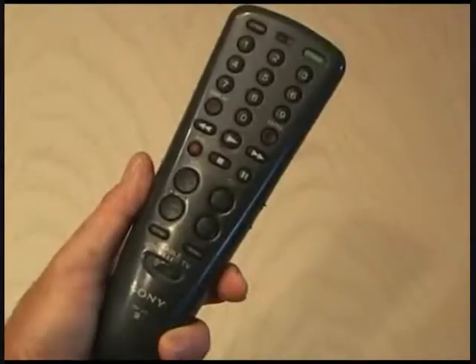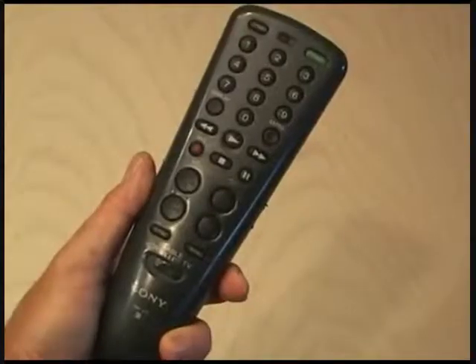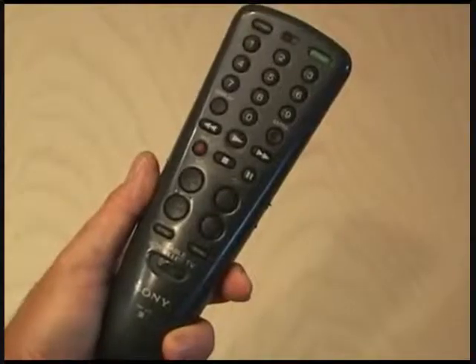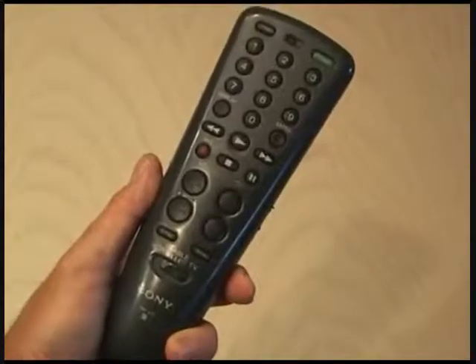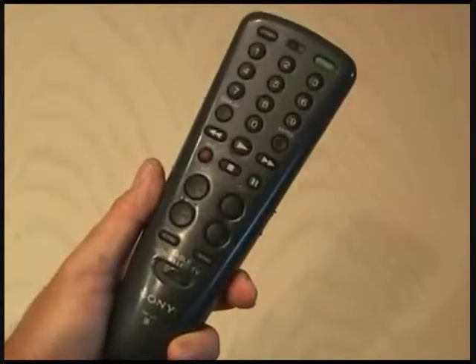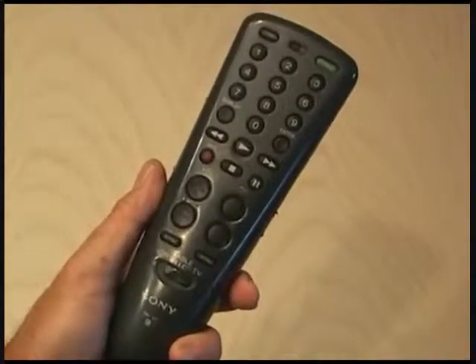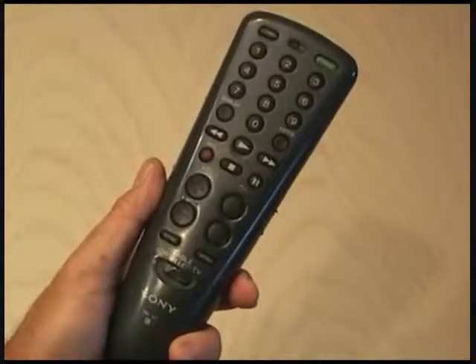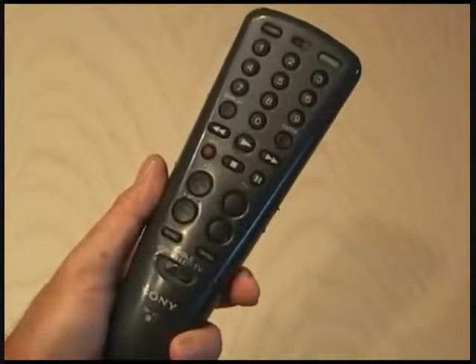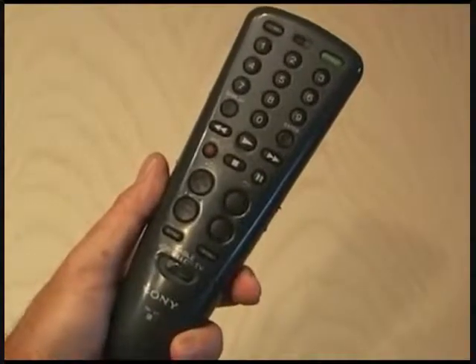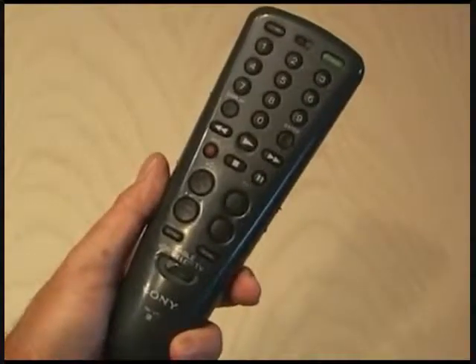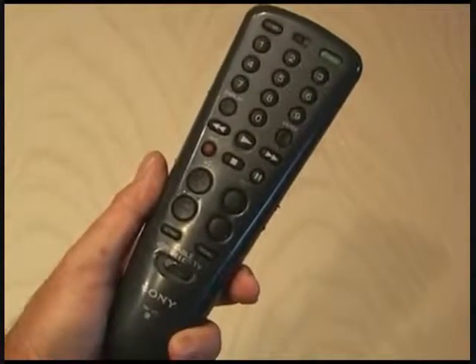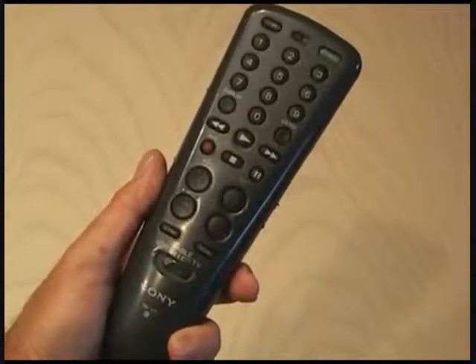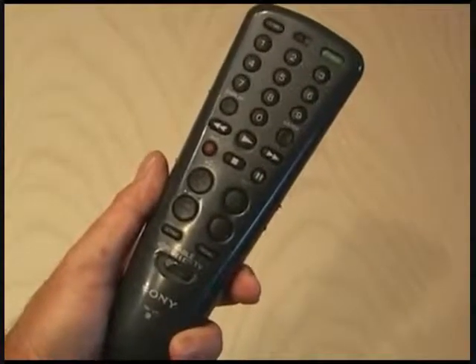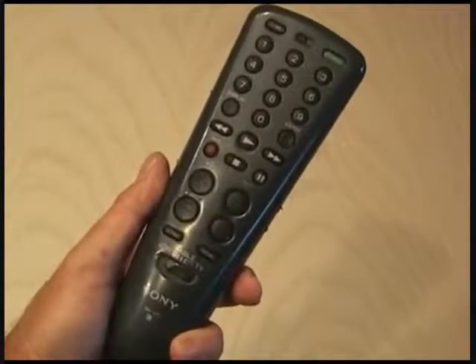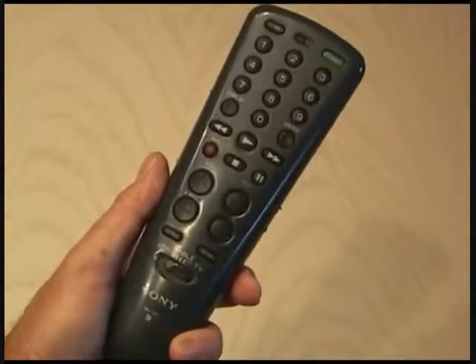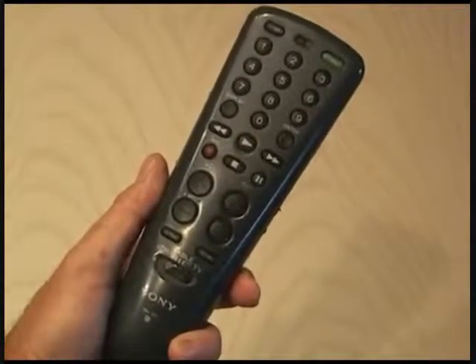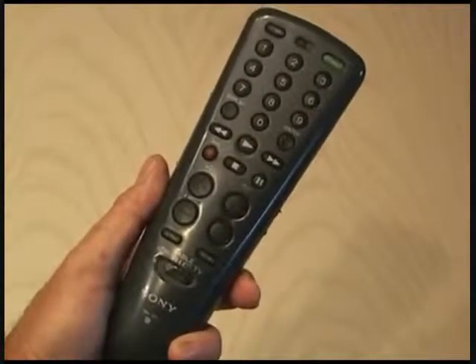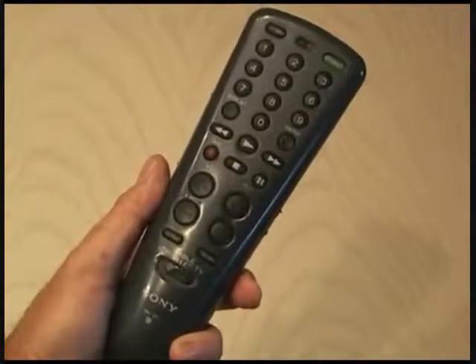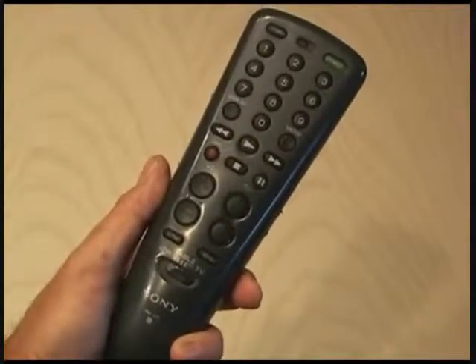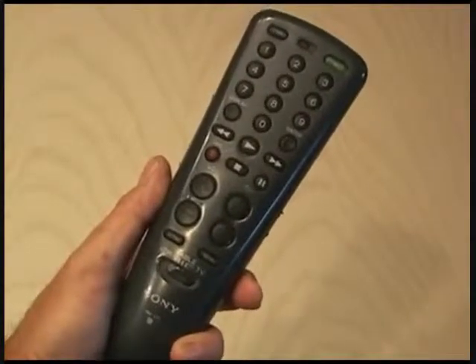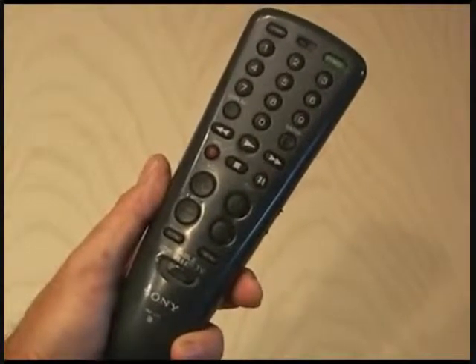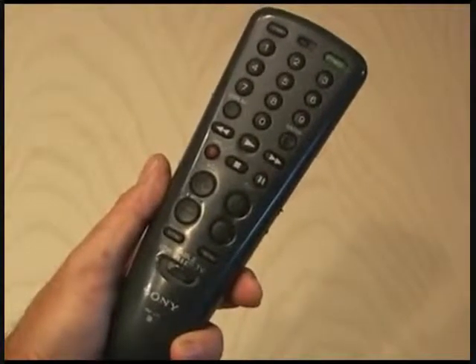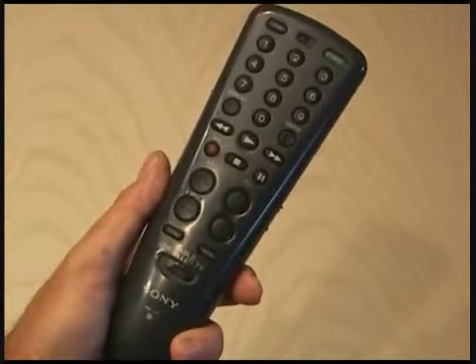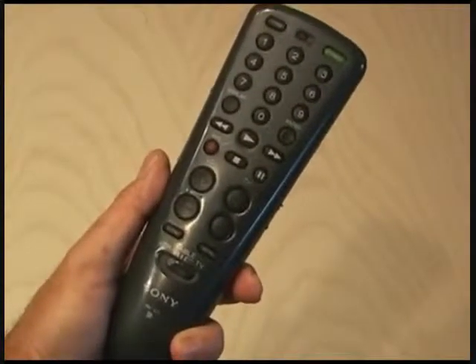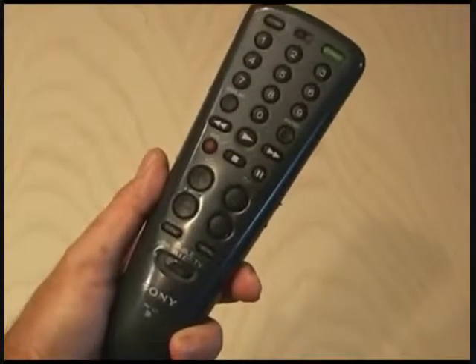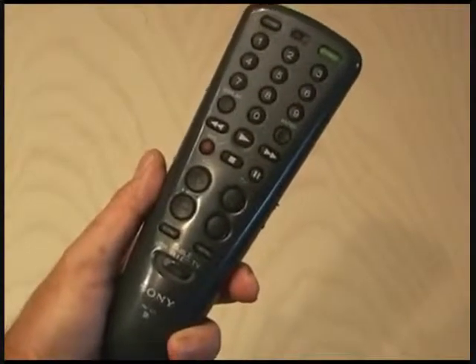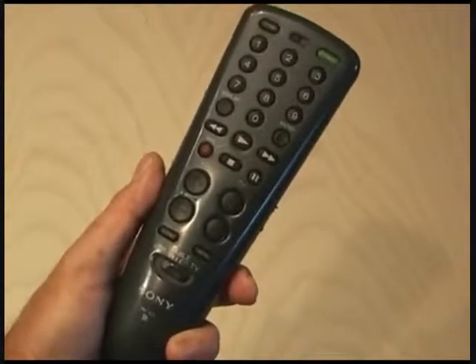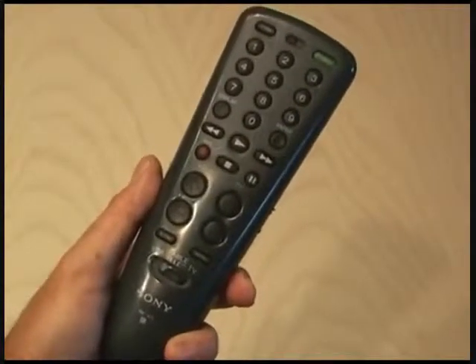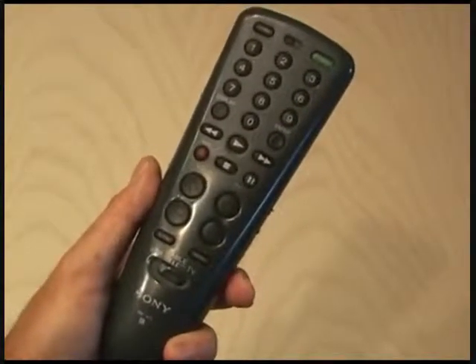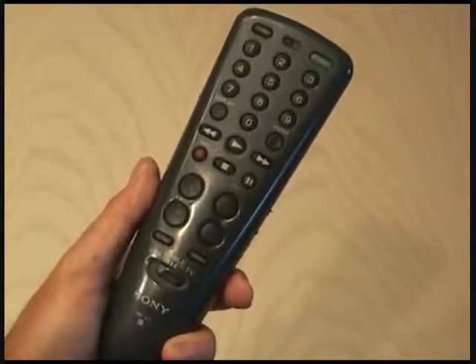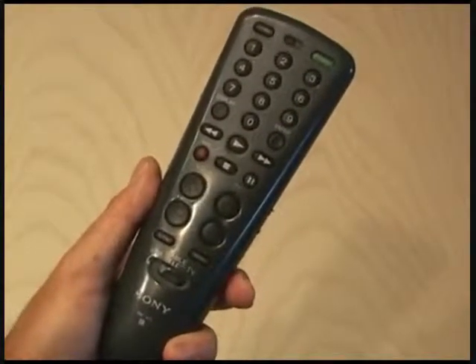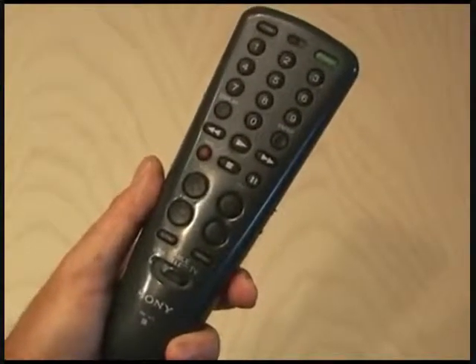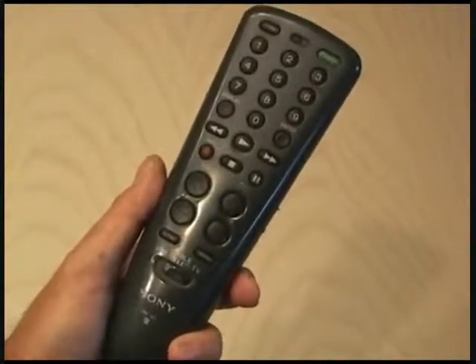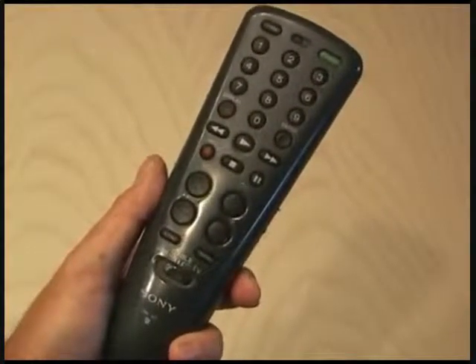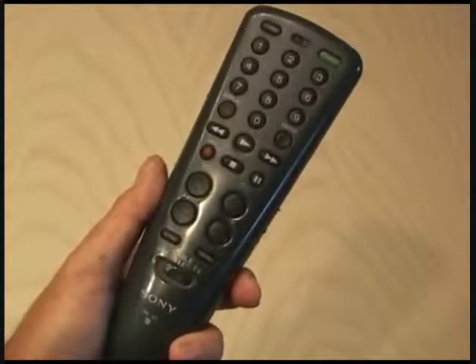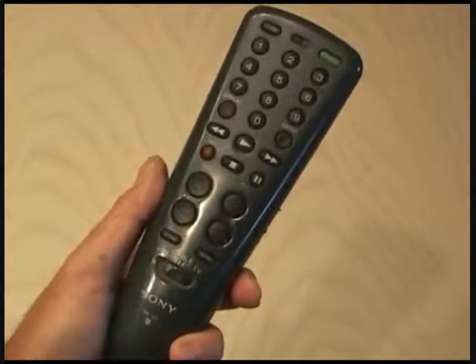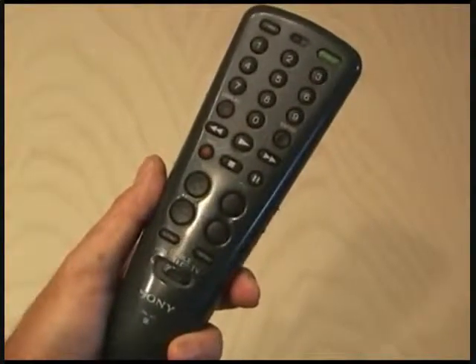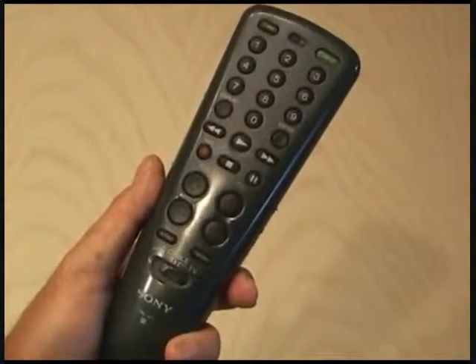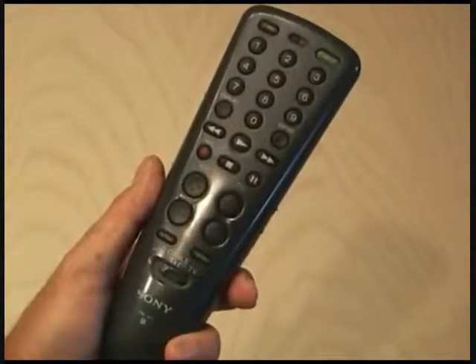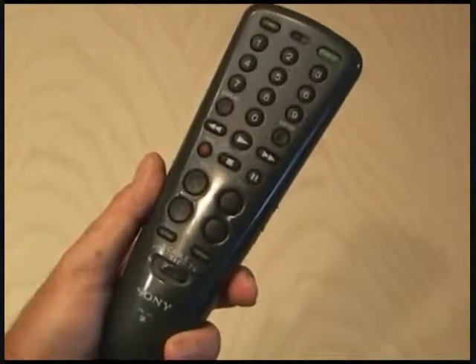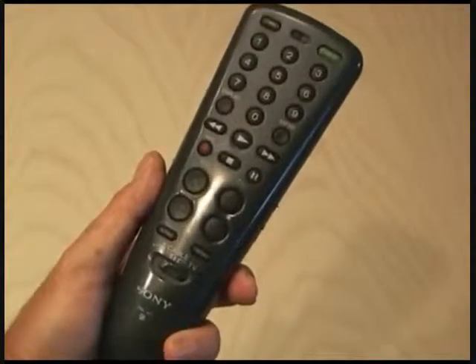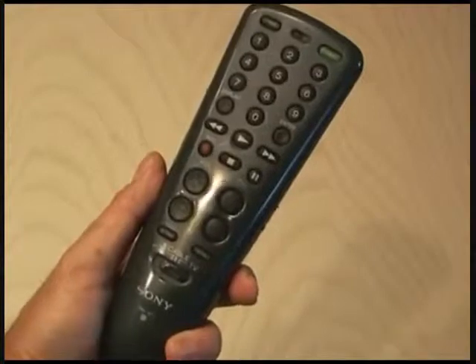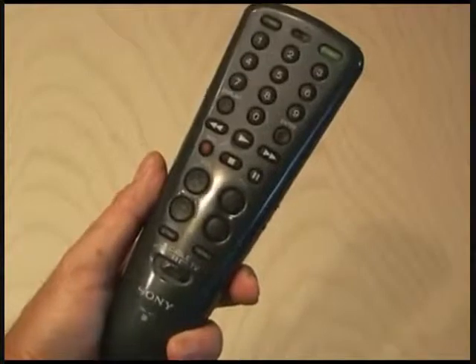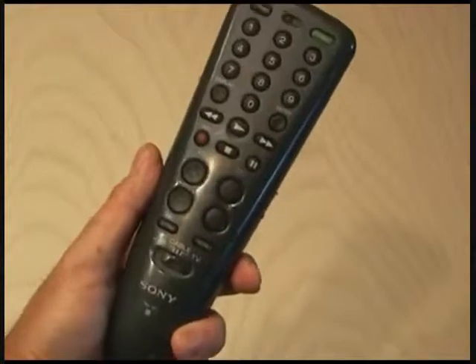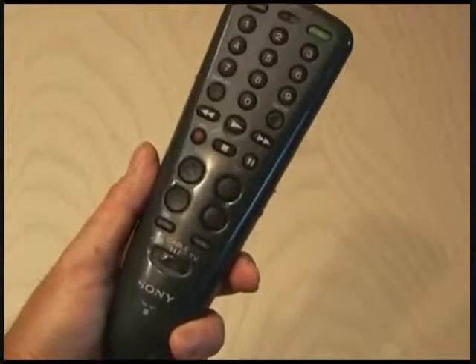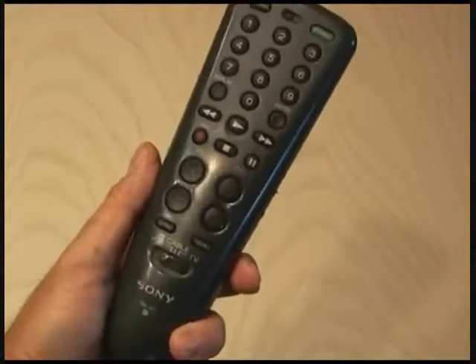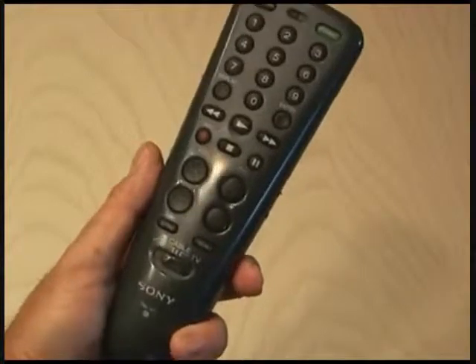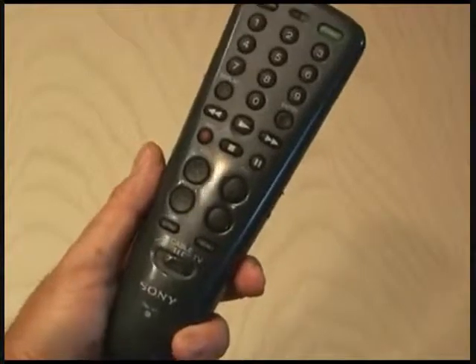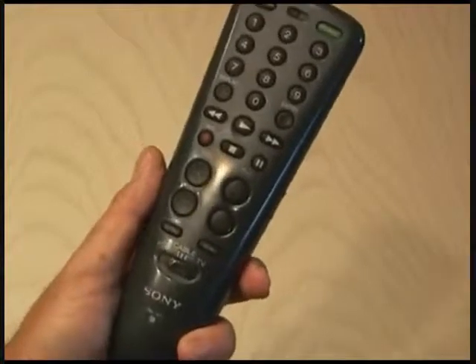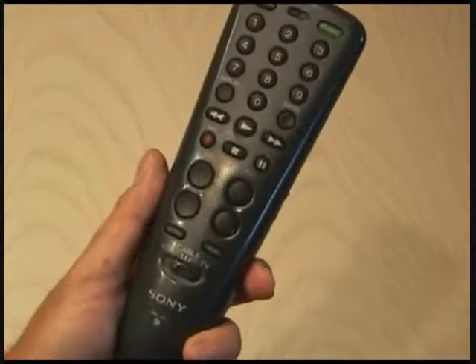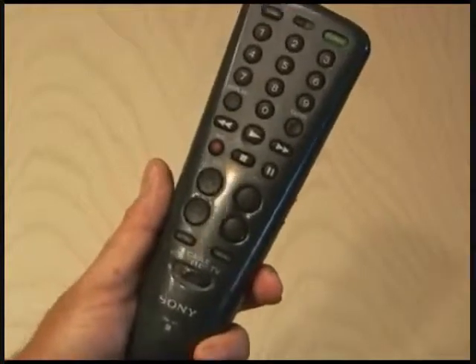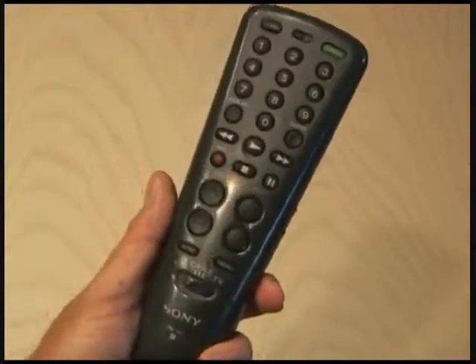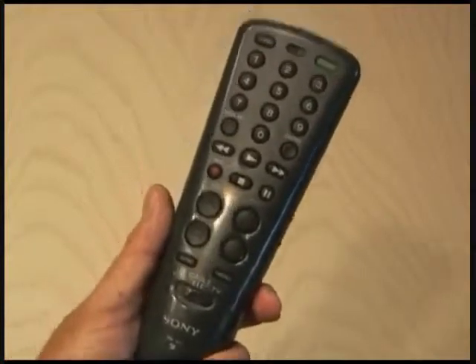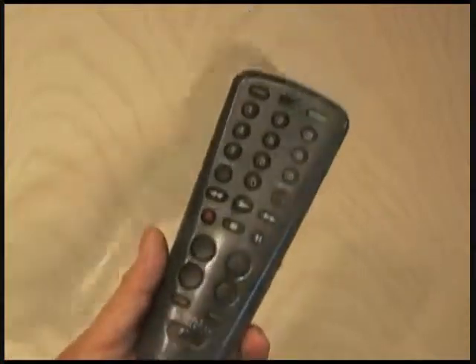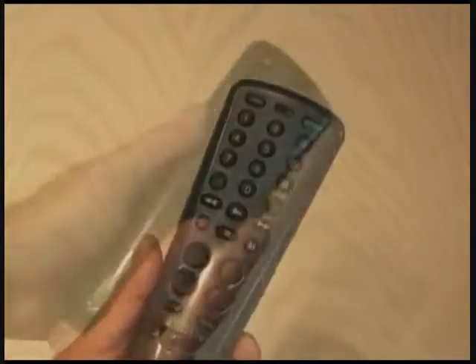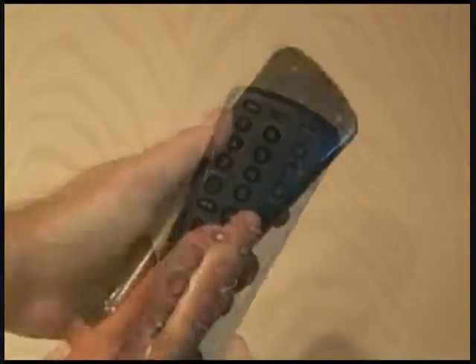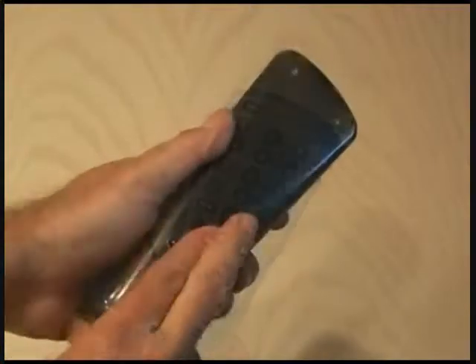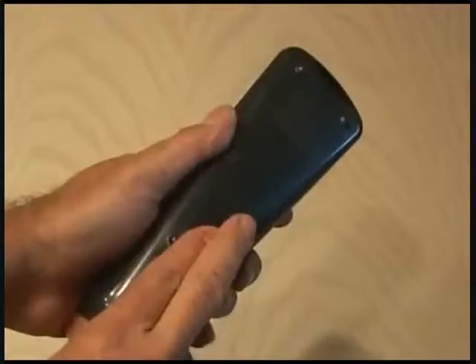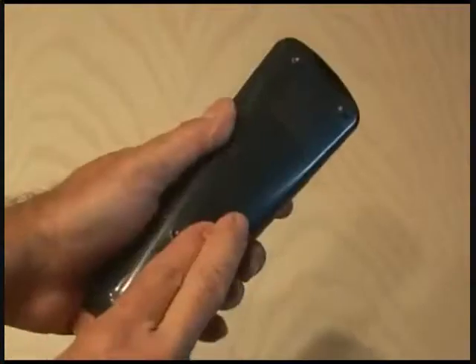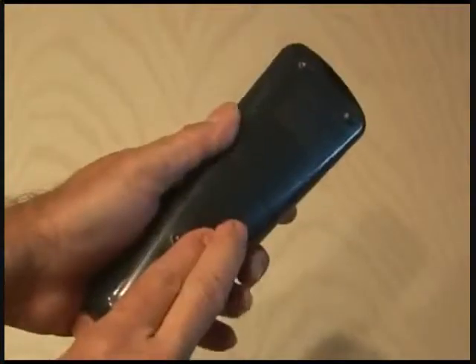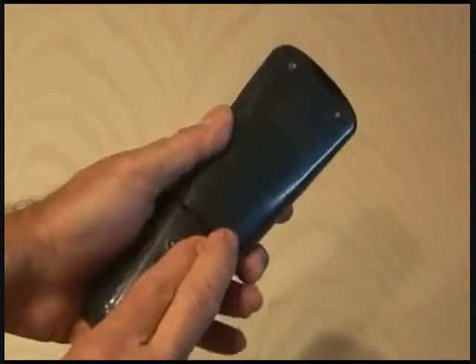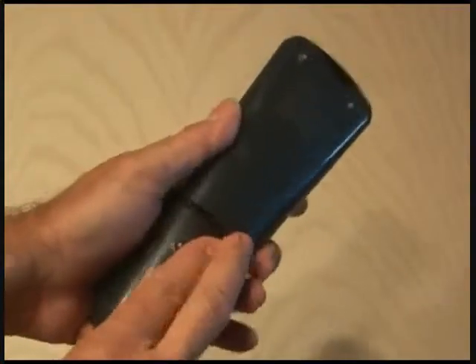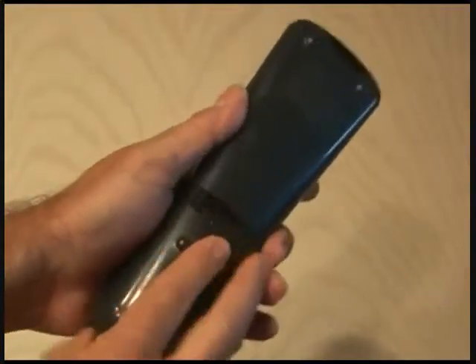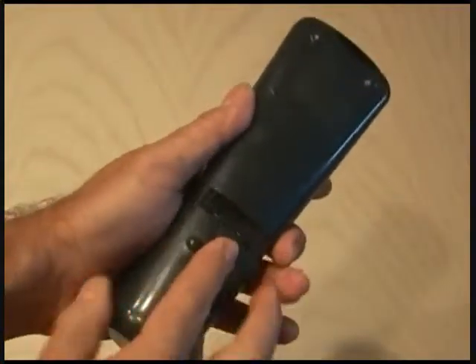Here's an easy project that will increase the range of any infrared remote. The first thing you want to do is remove the batteries.